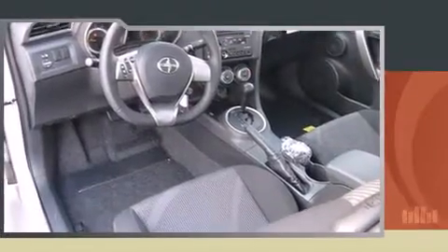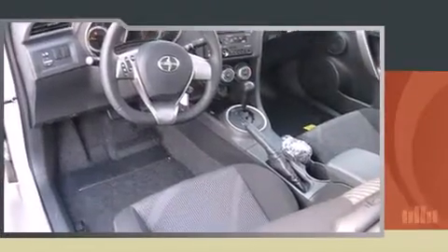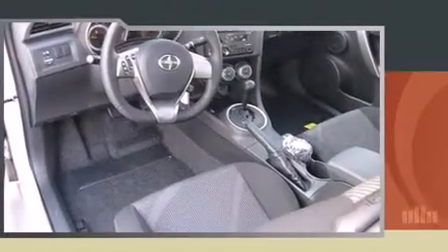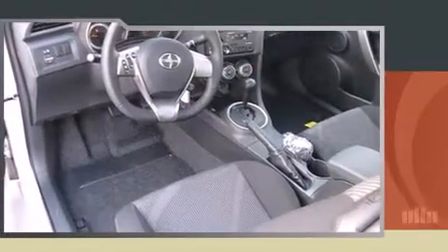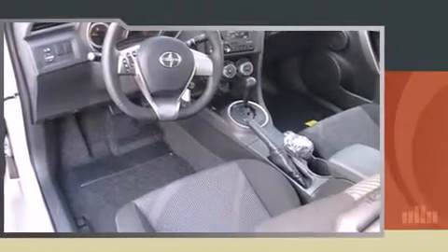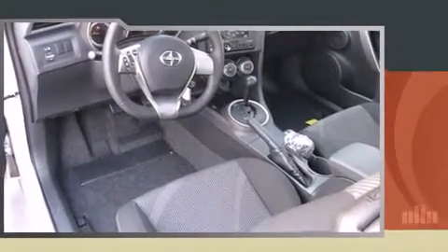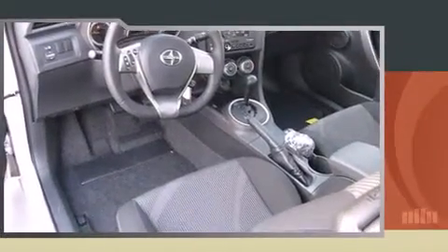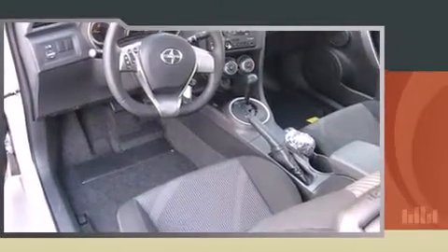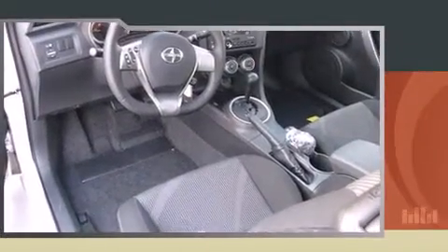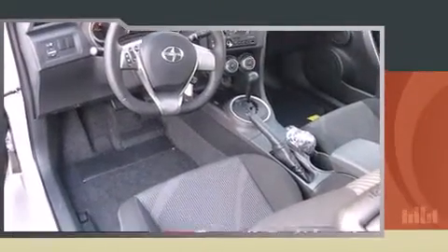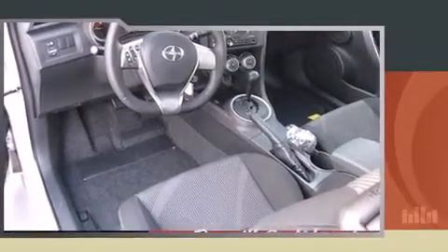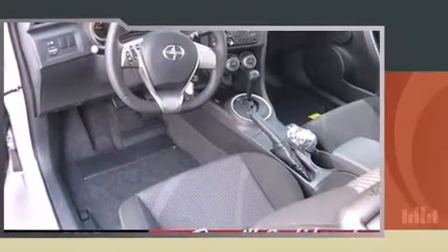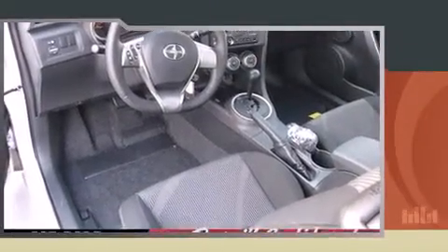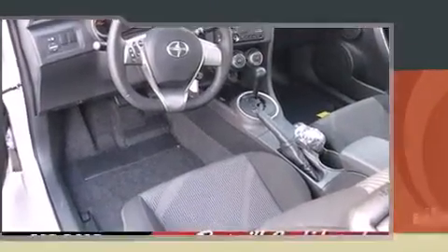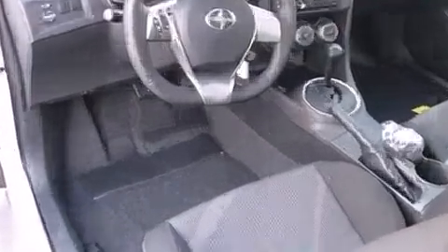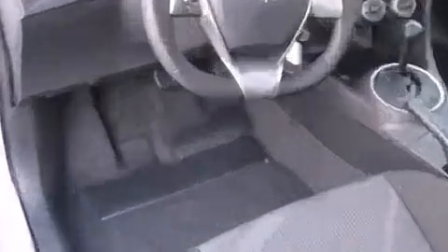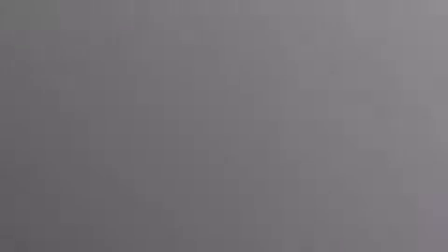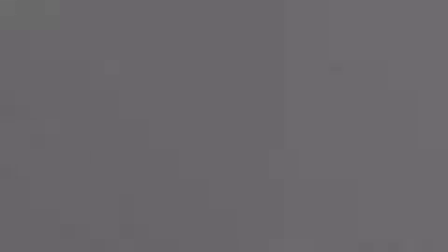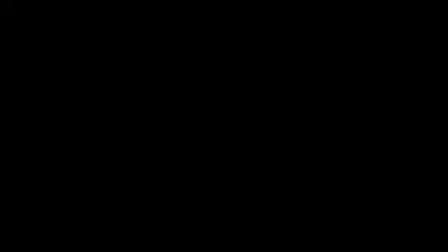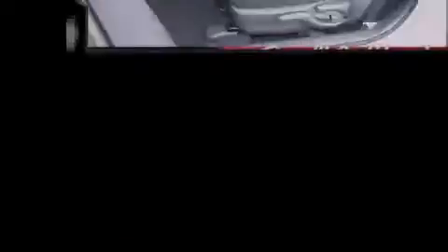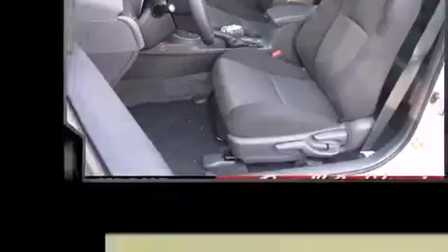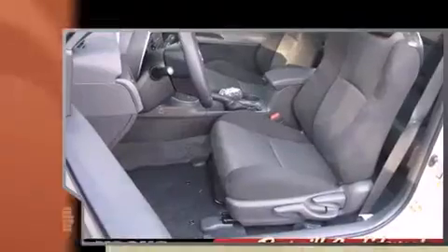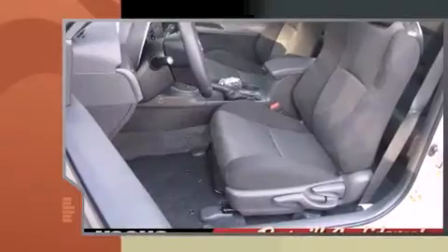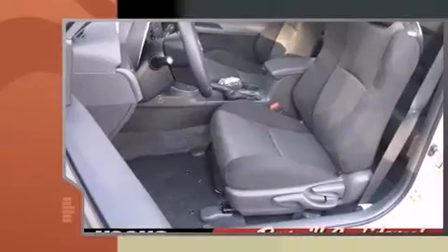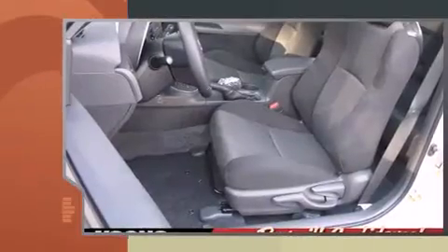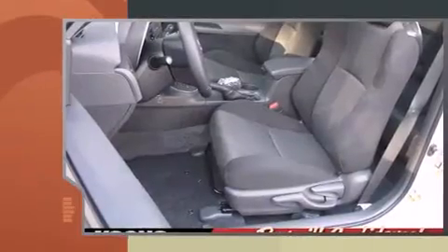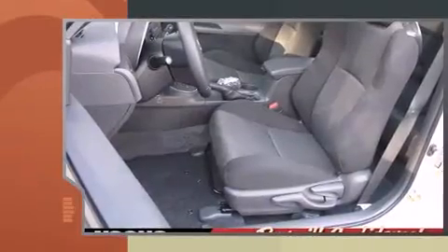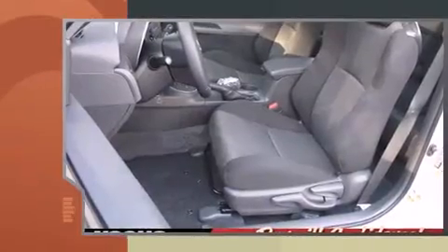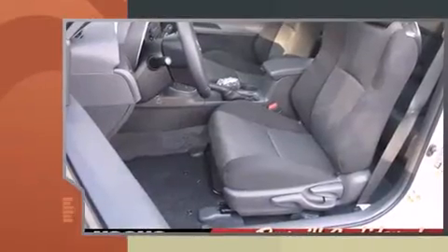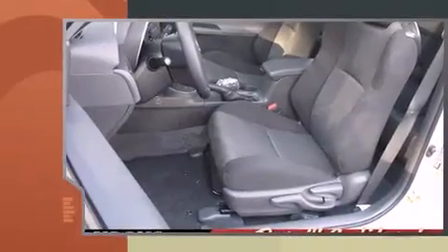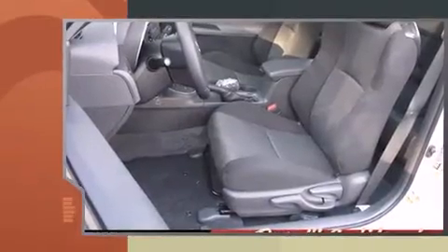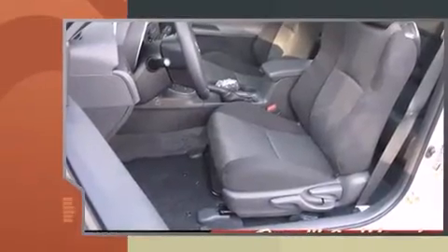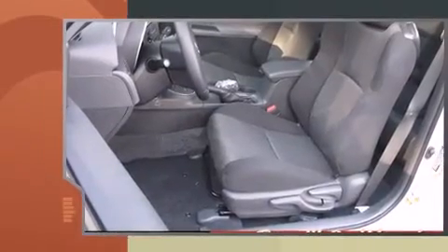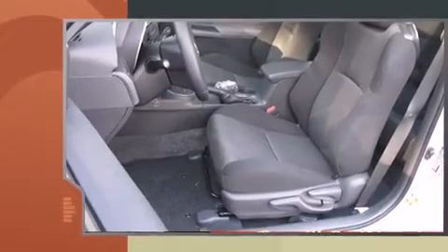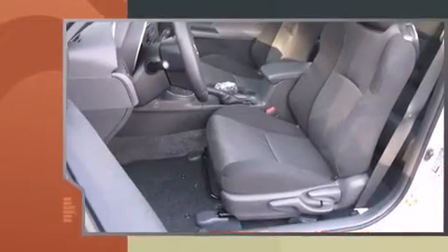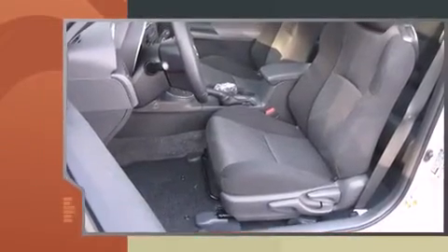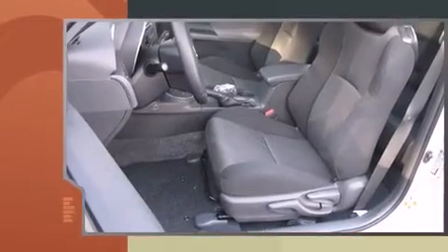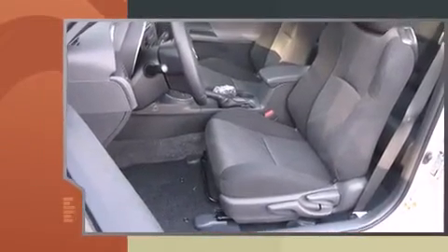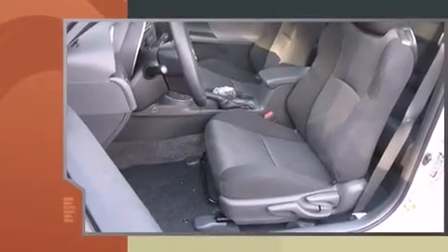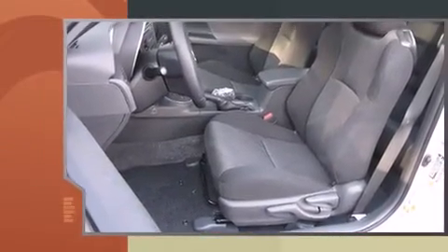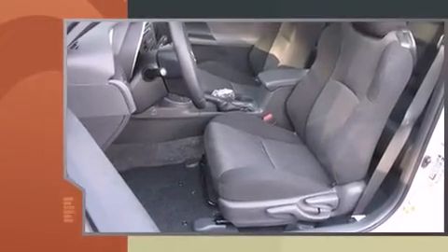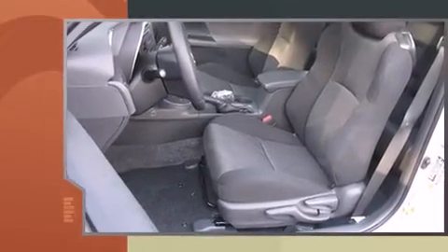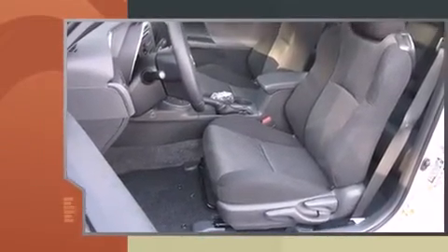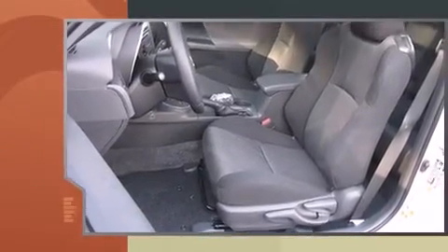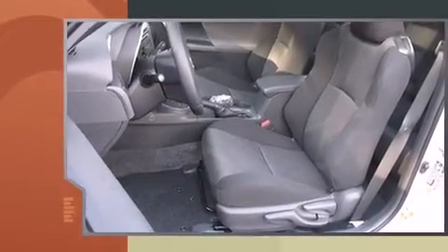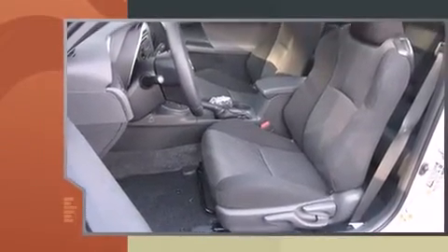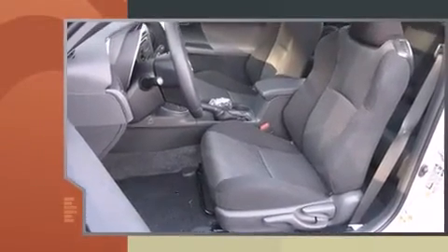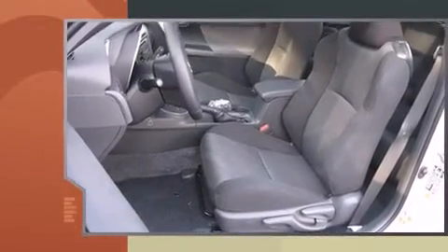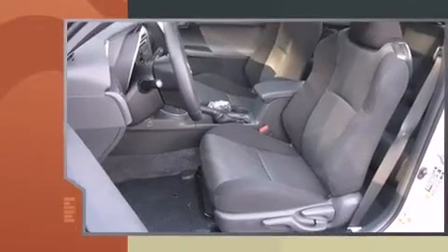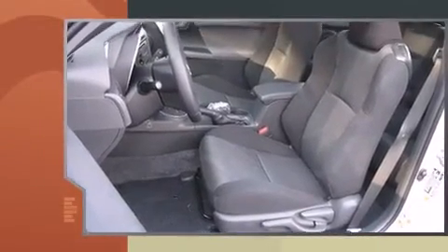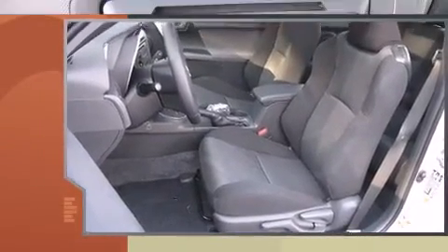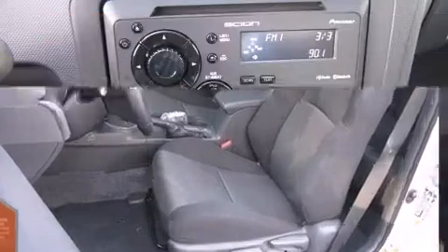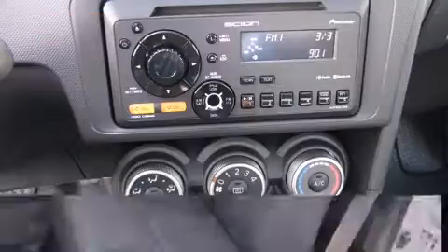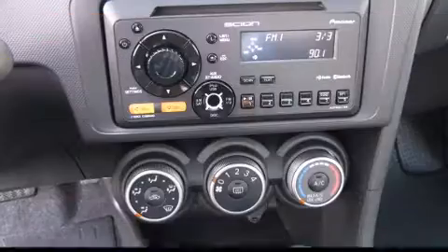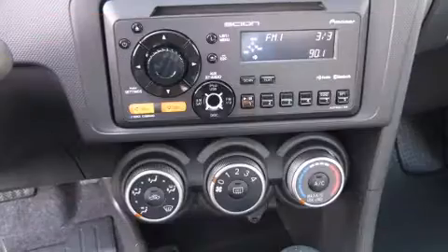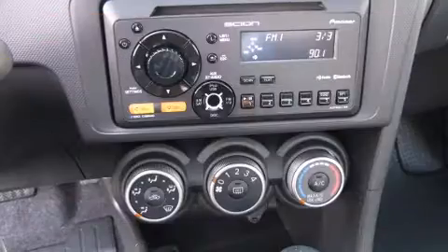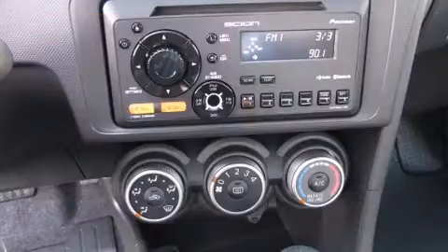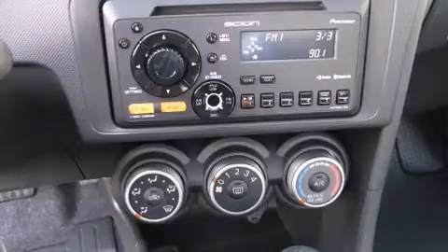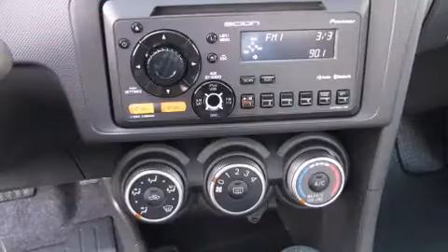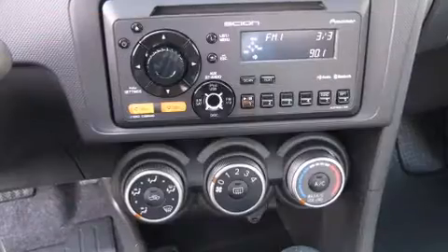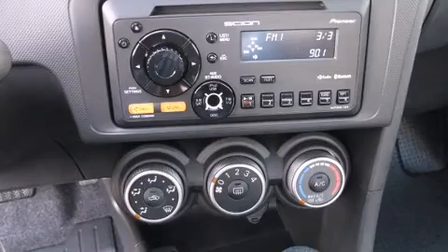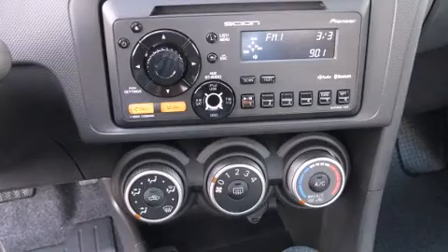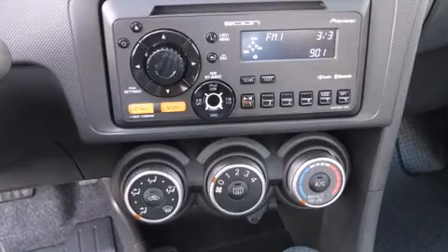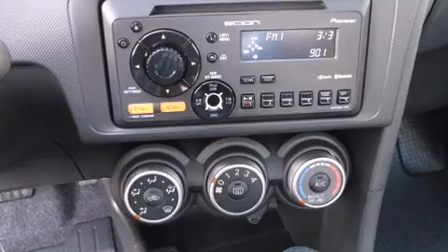The following features are included: power moonroof, turn signal indicator mirrors, remote keyless entry, and air conditioning.